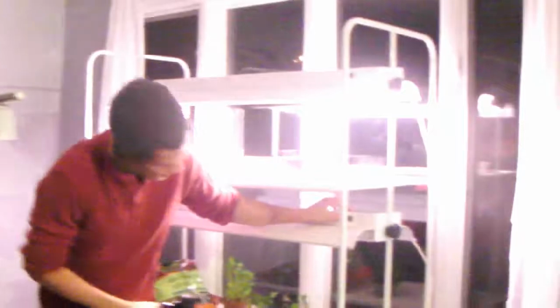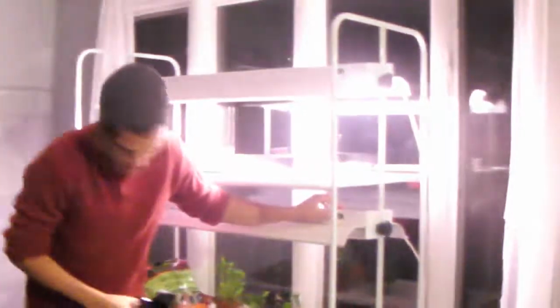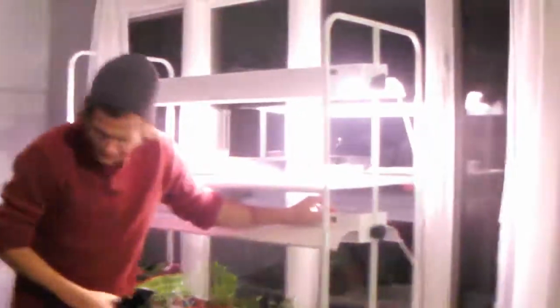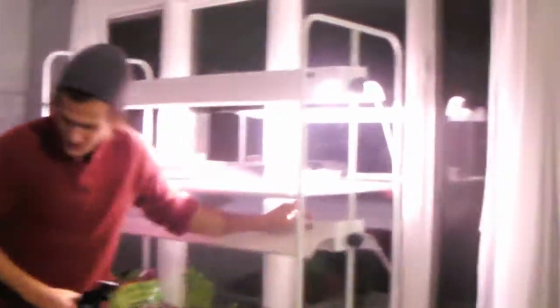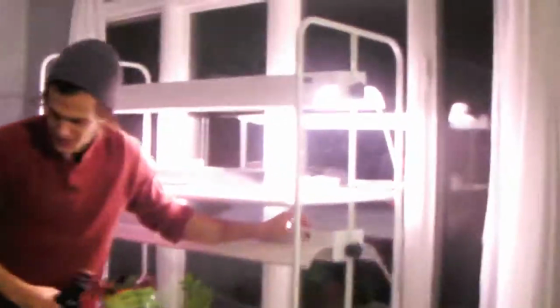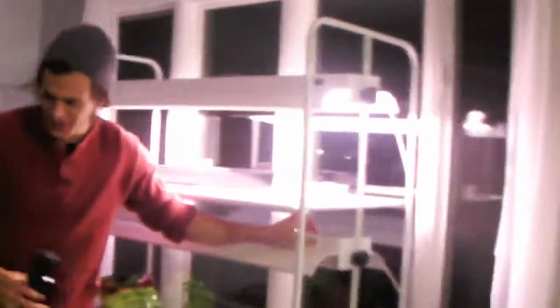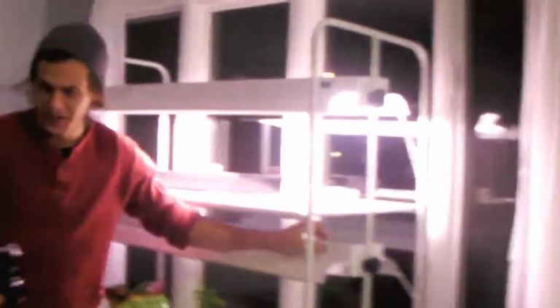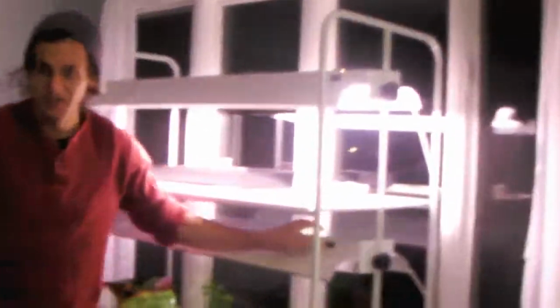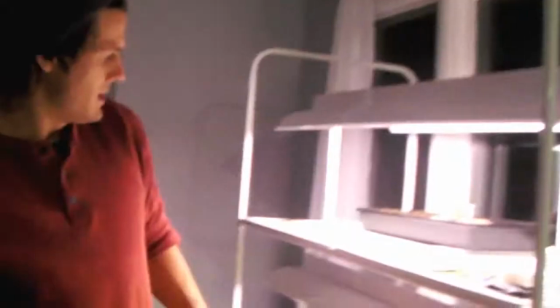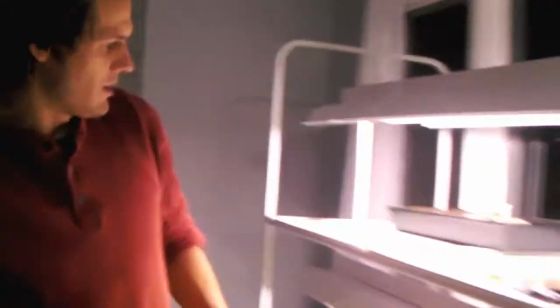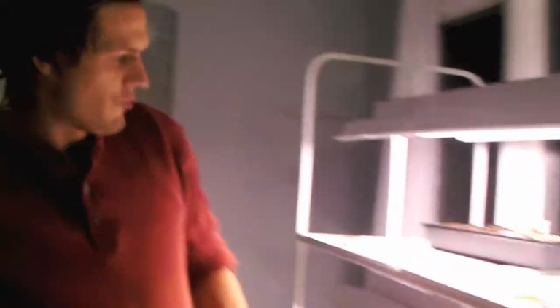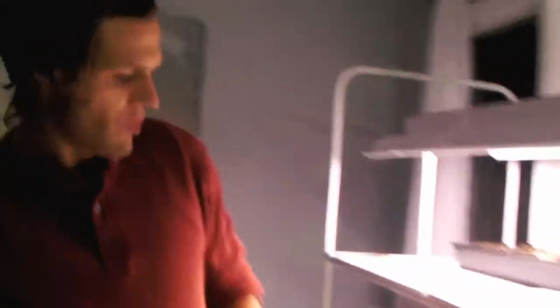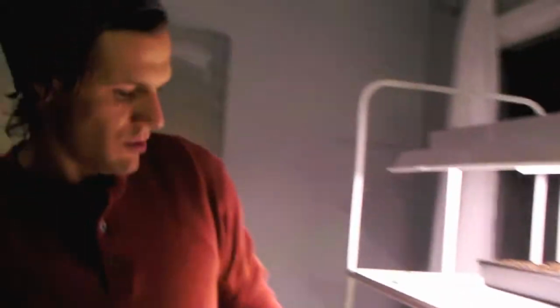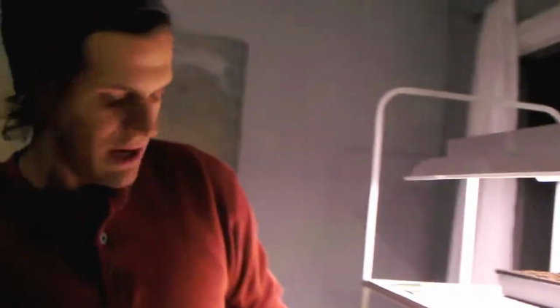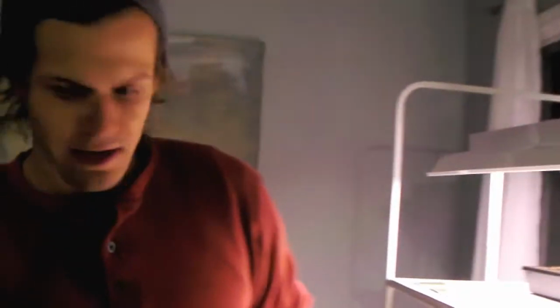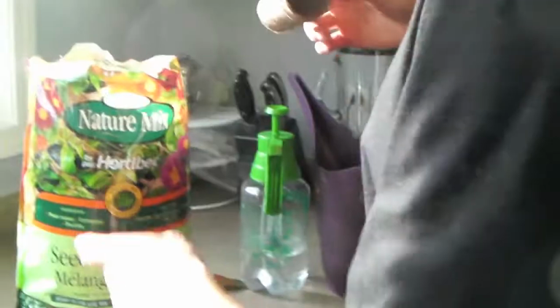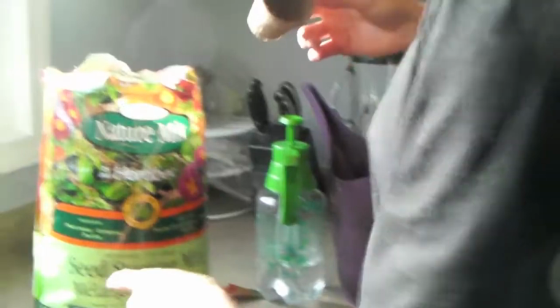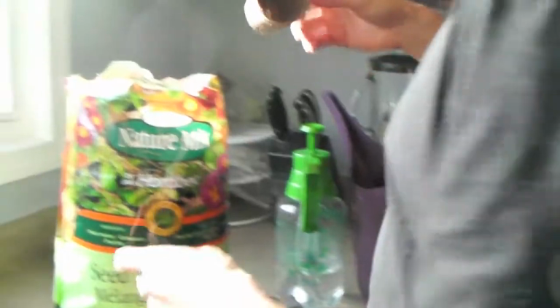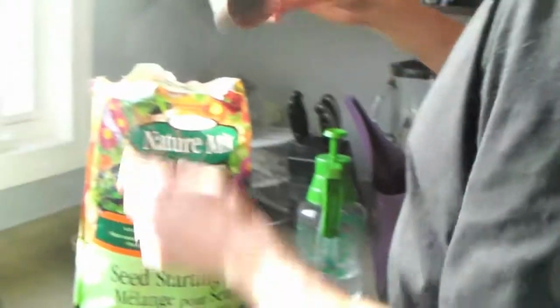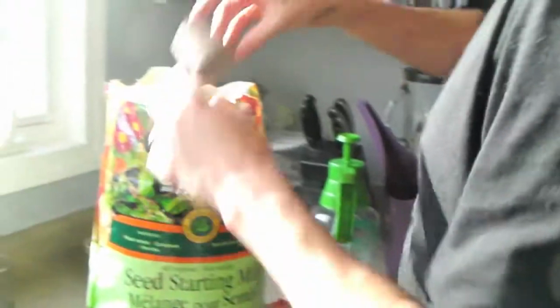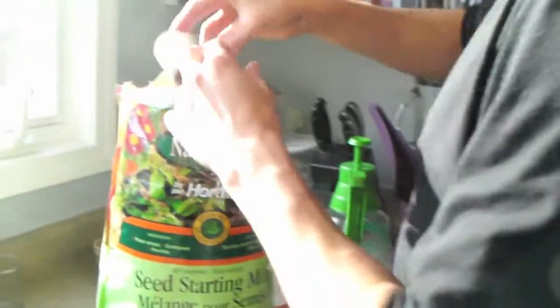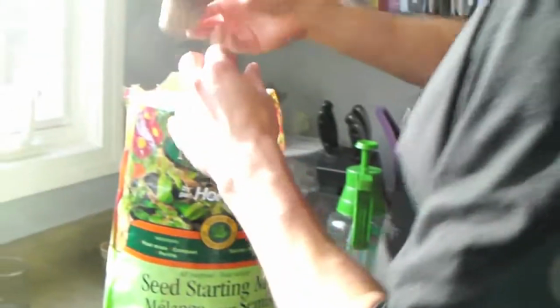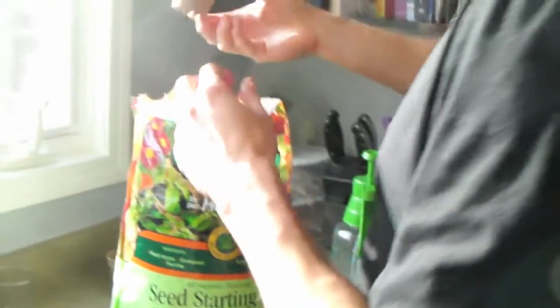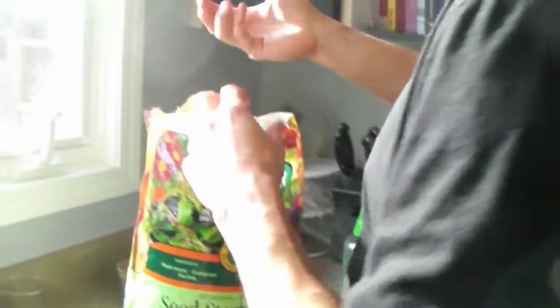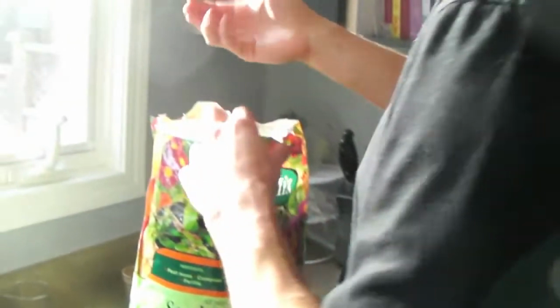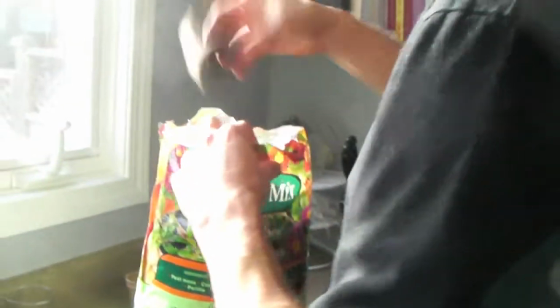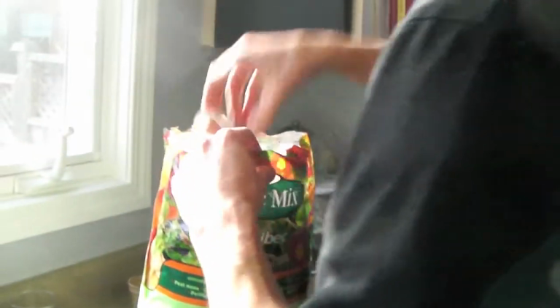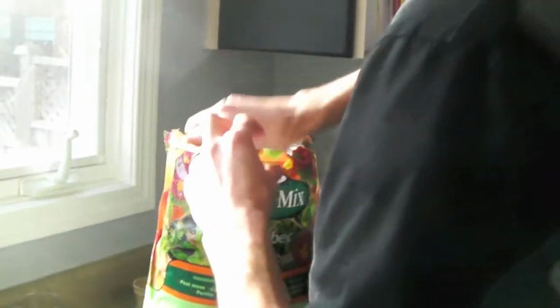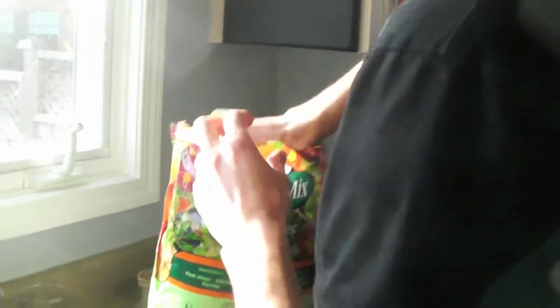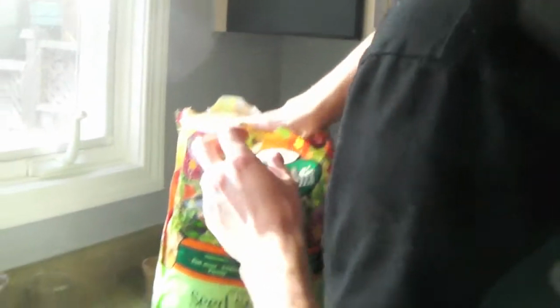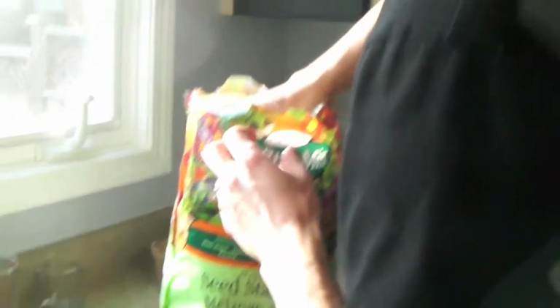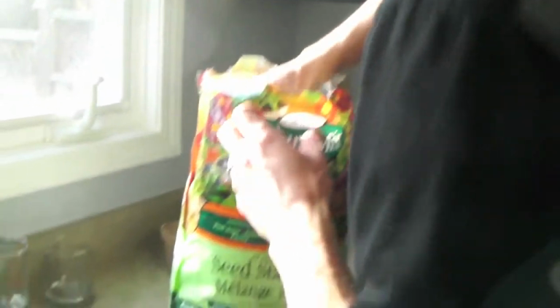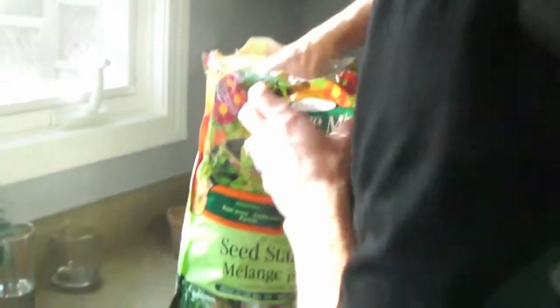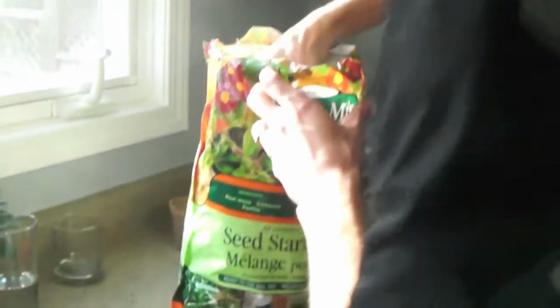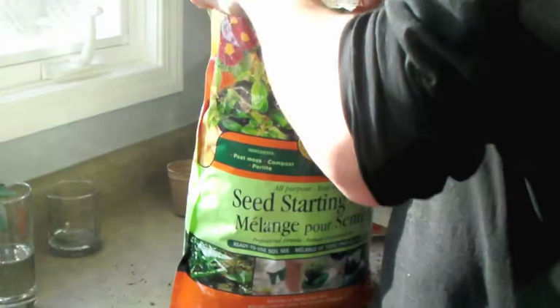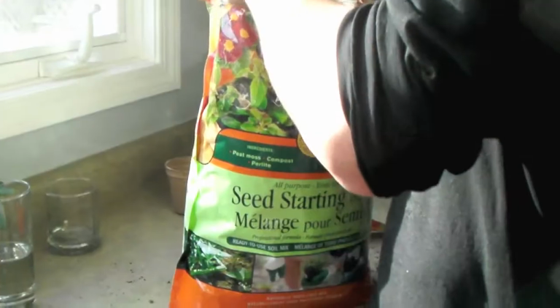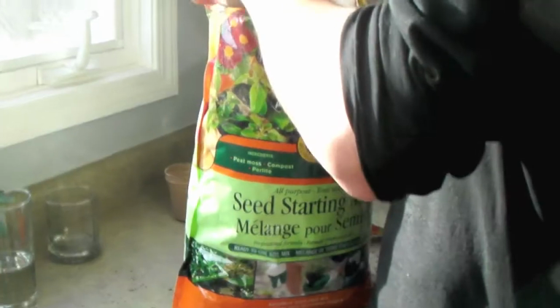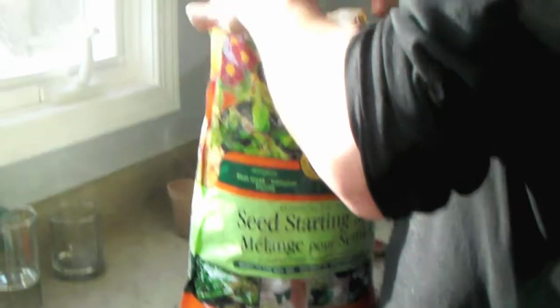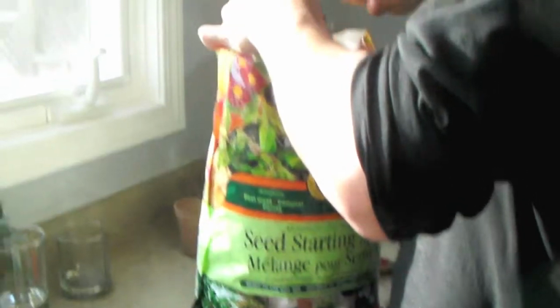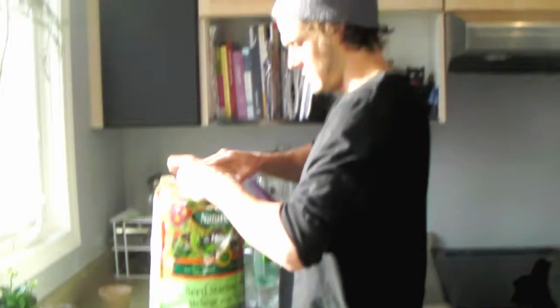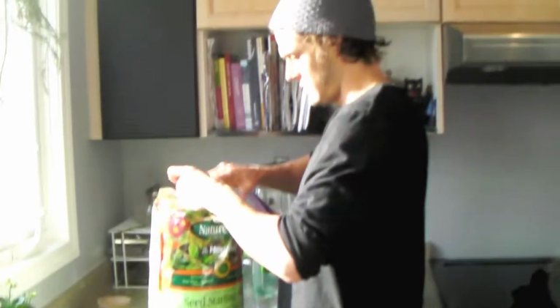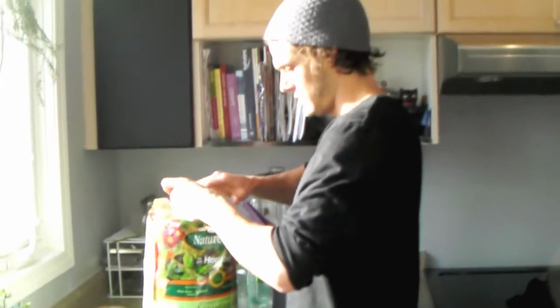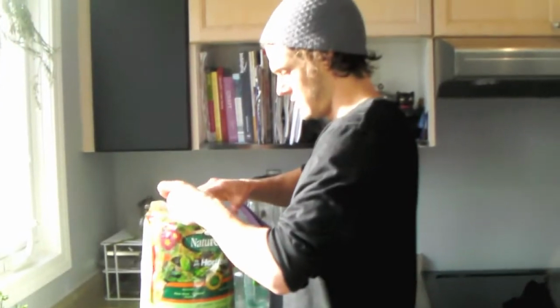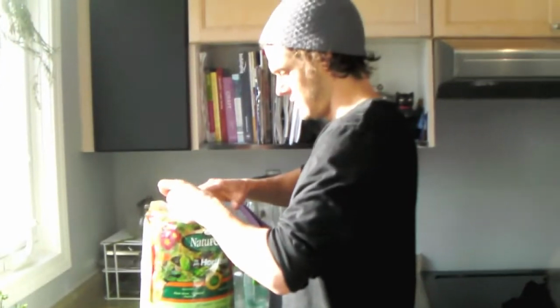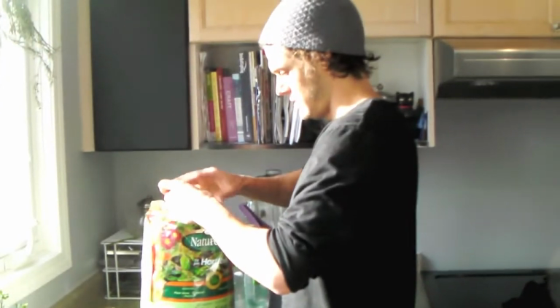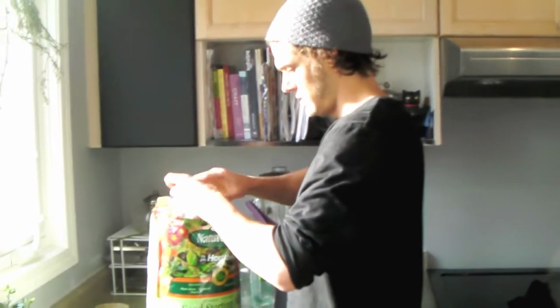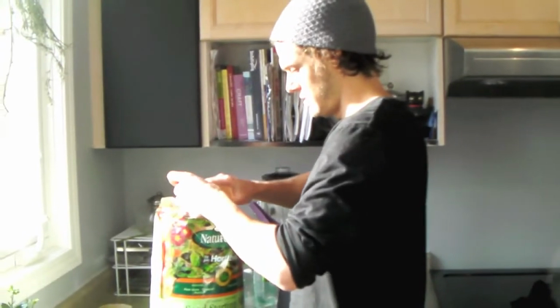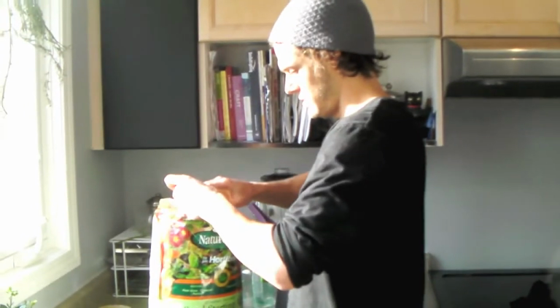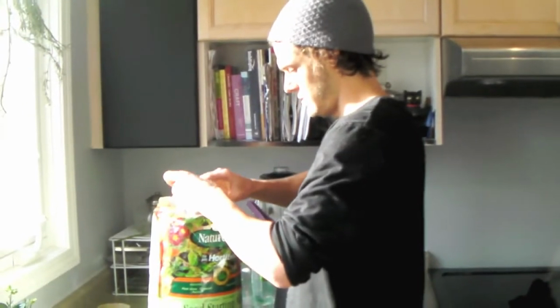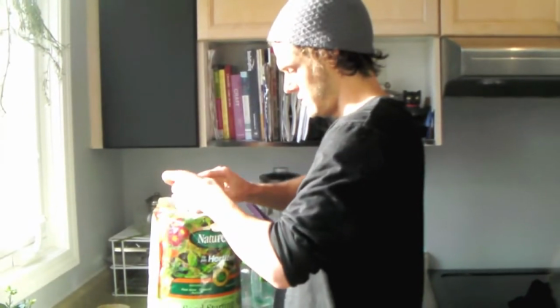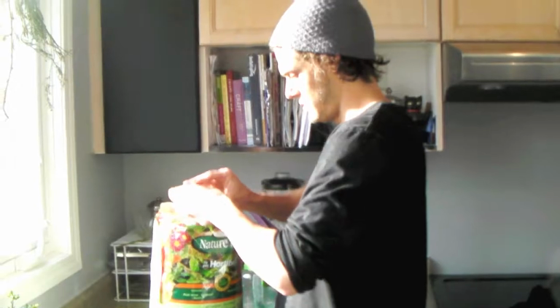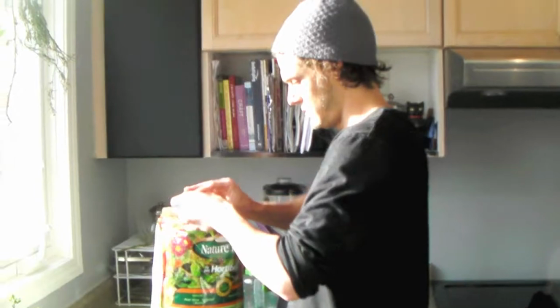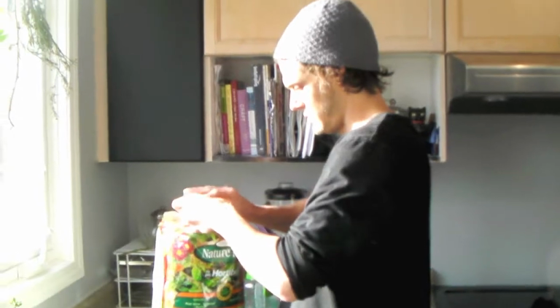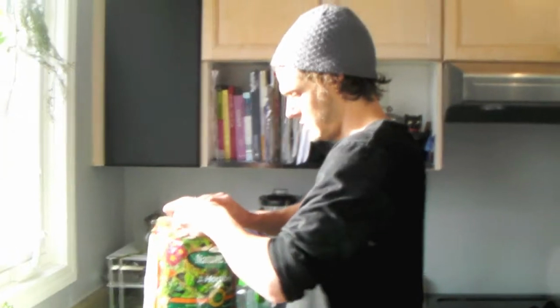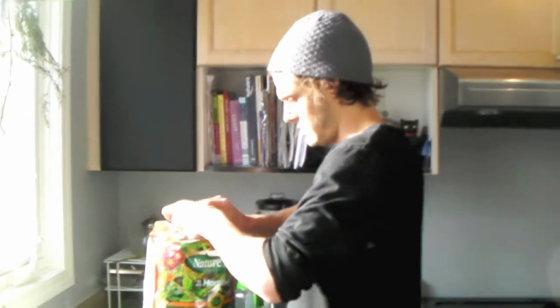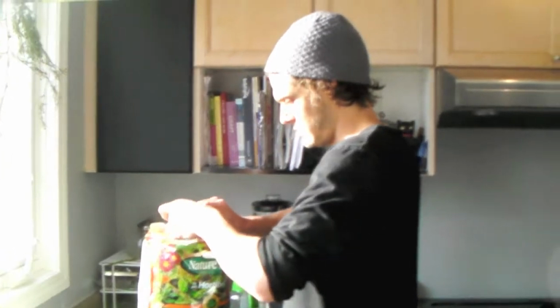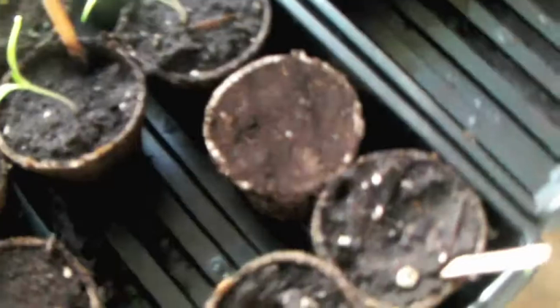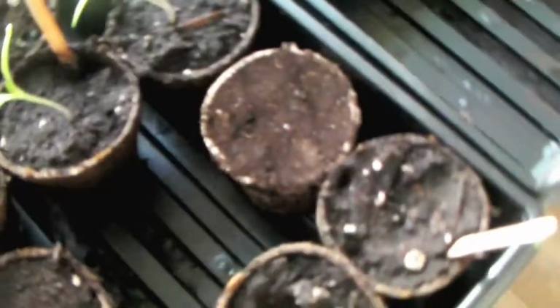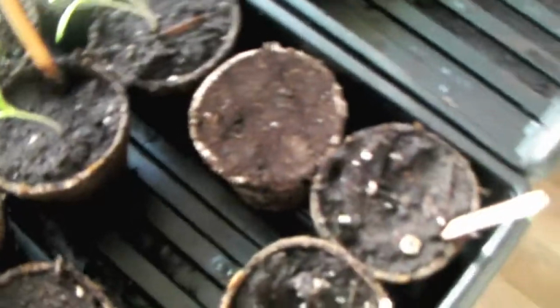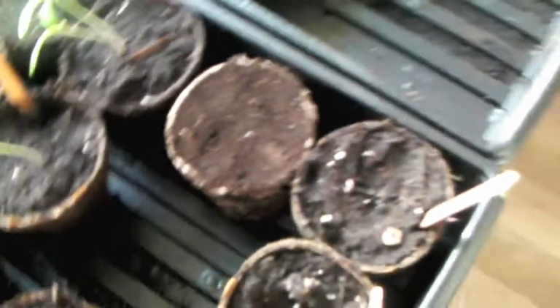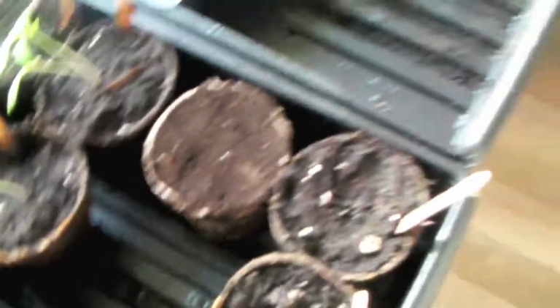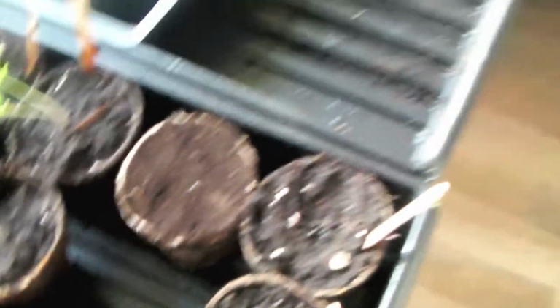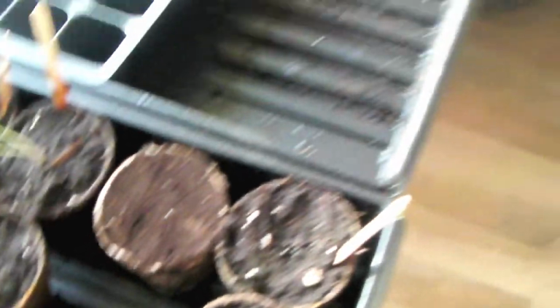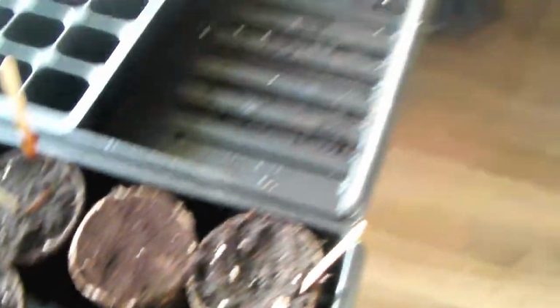Look what we got — grow light seed starting mix. I'm just going to take the pot, pick it up and pack it down nicely. You don't have to make it too hard. Leave a bit loose on top.